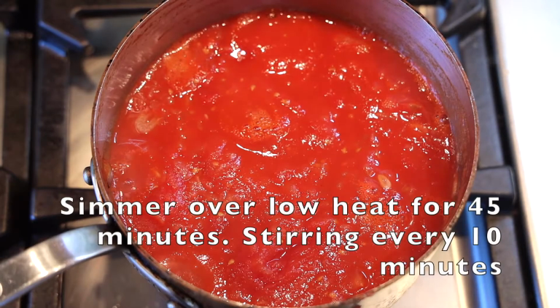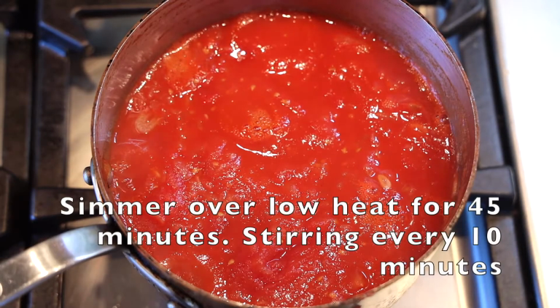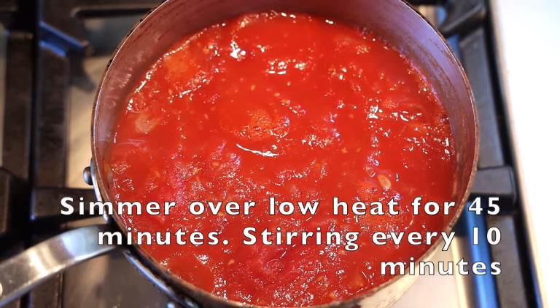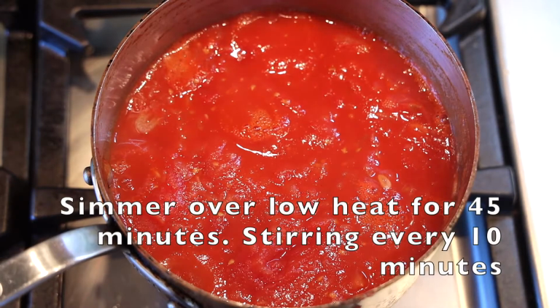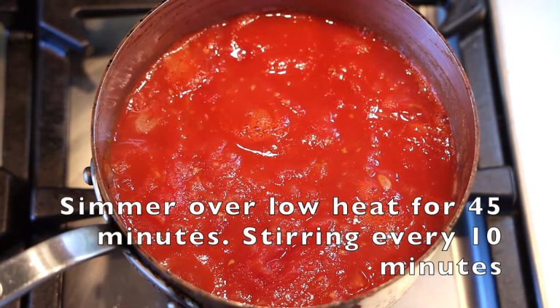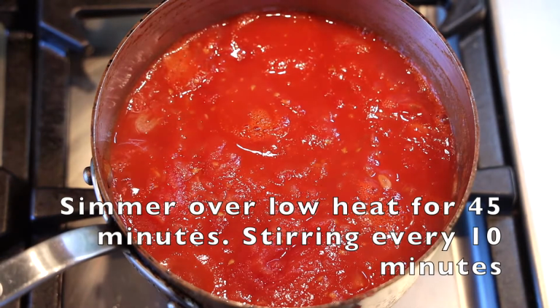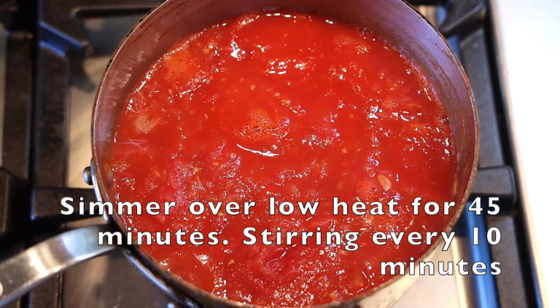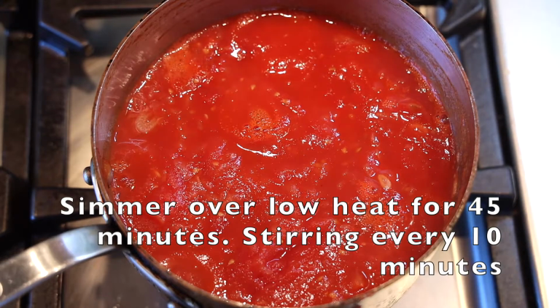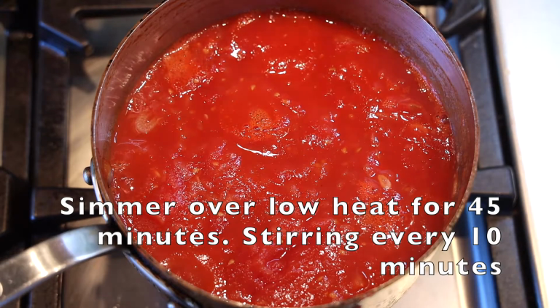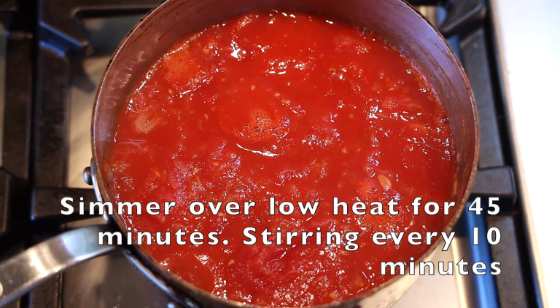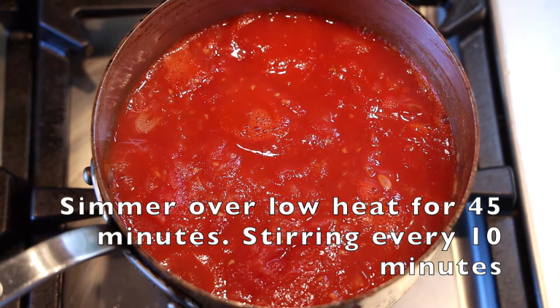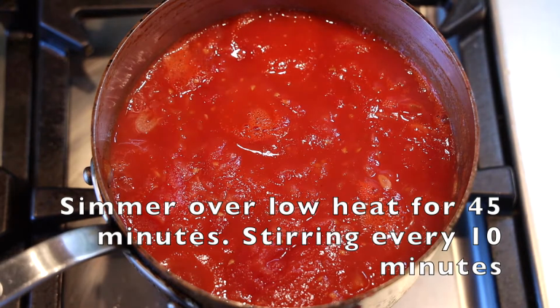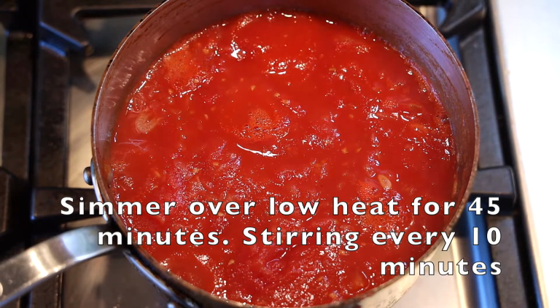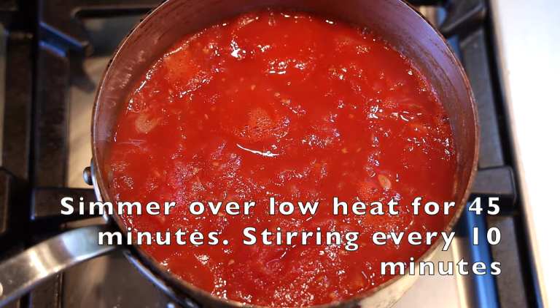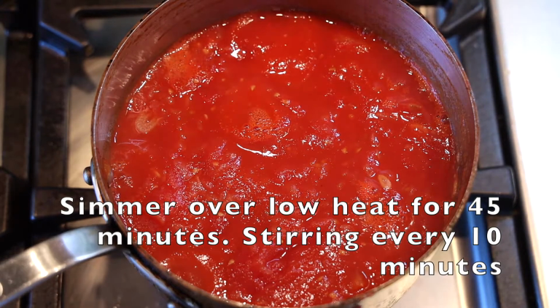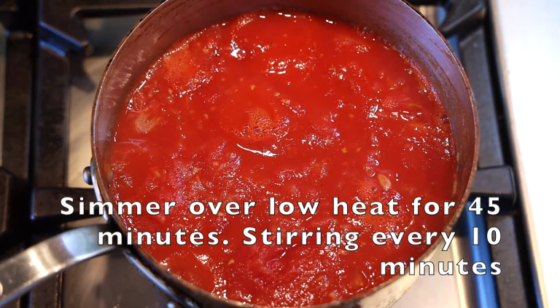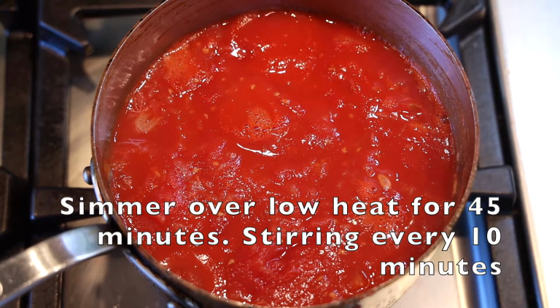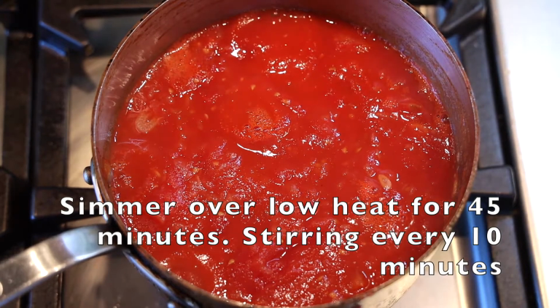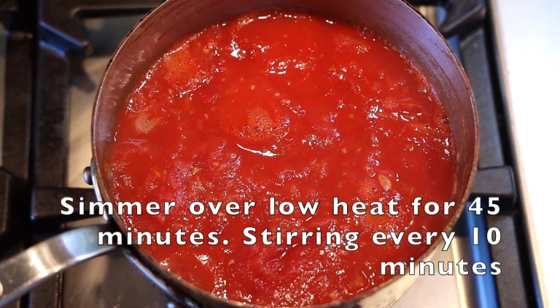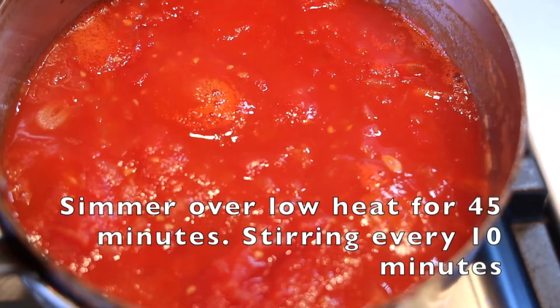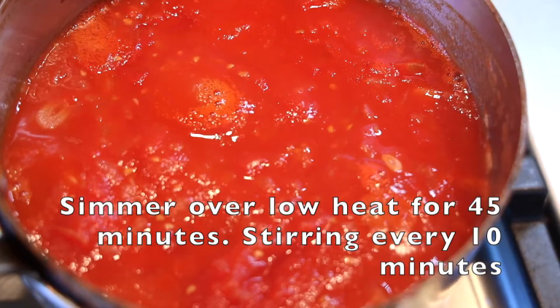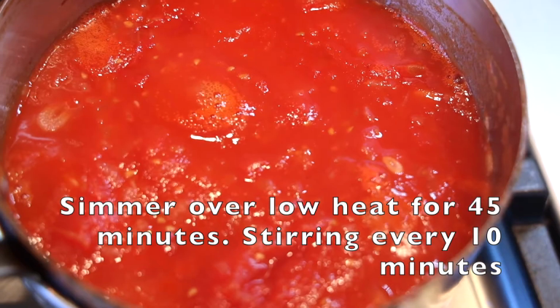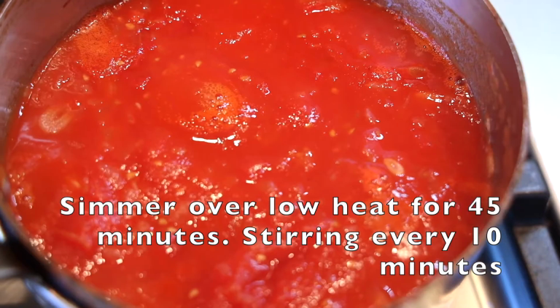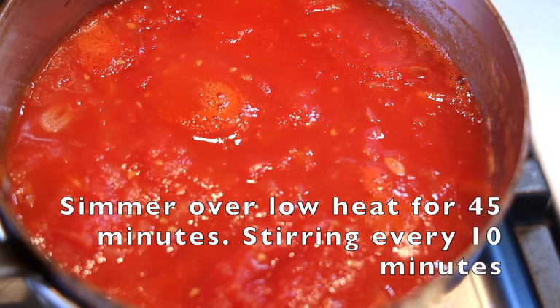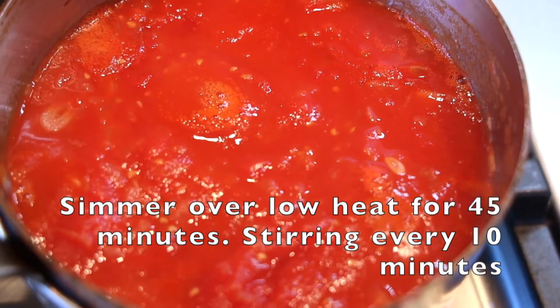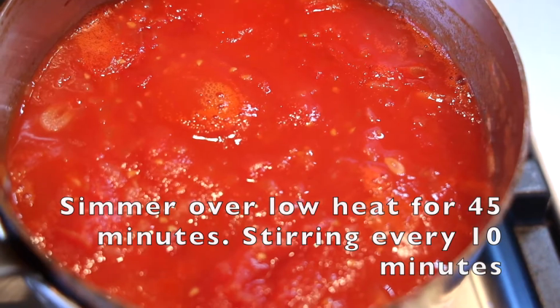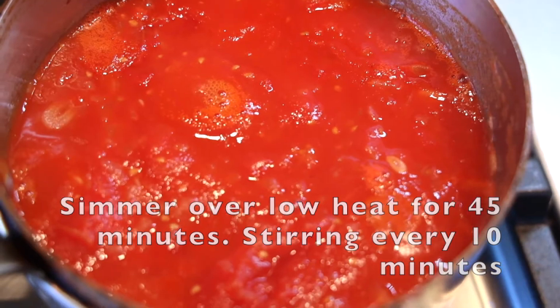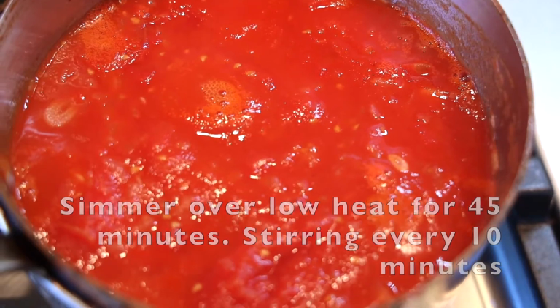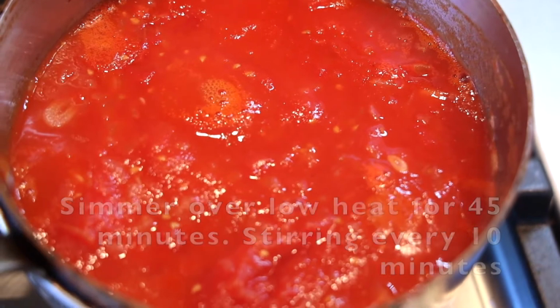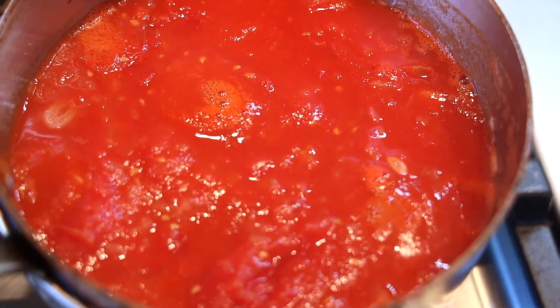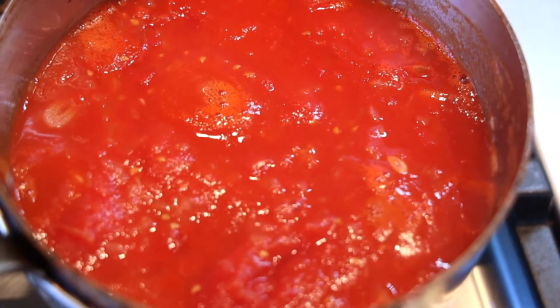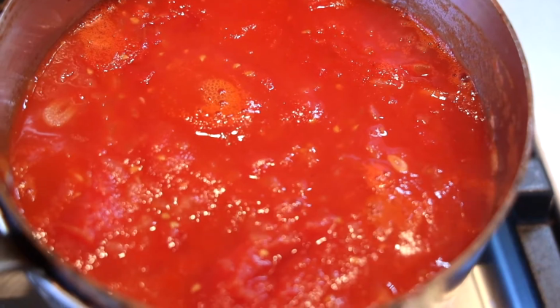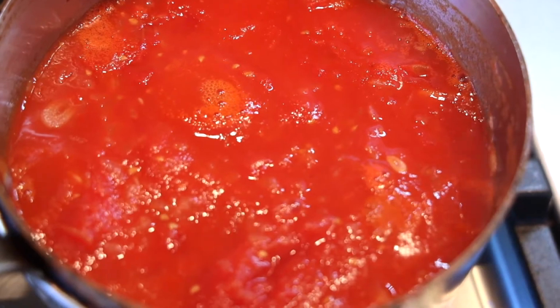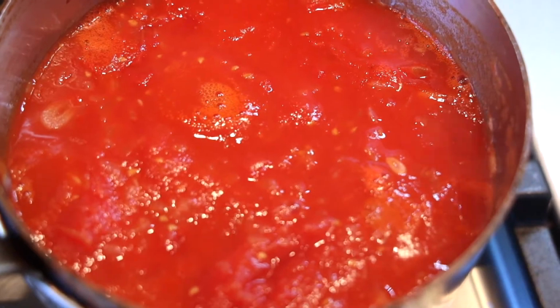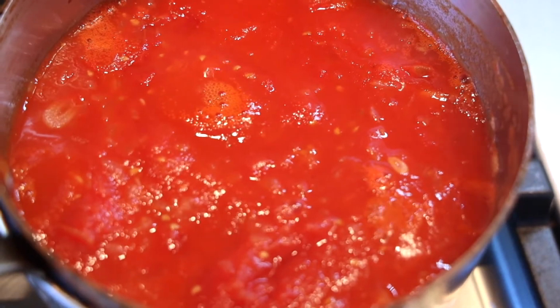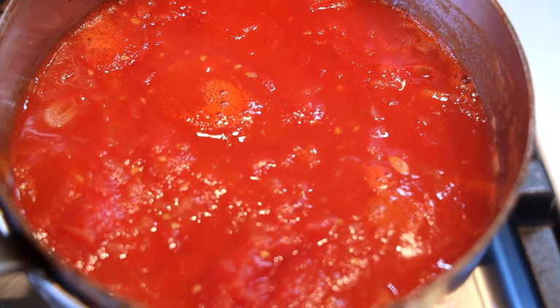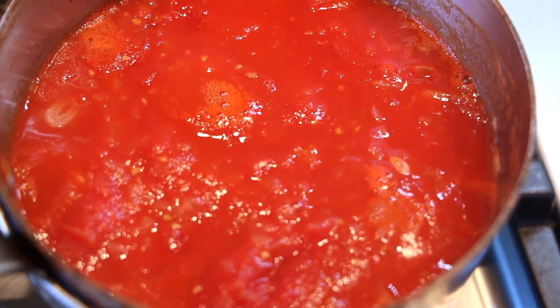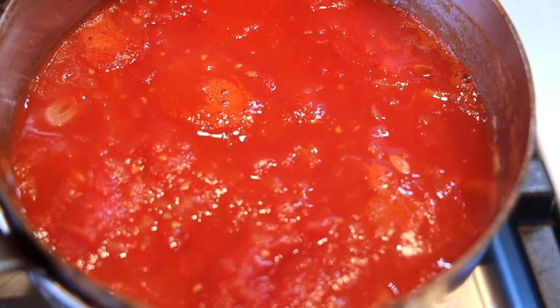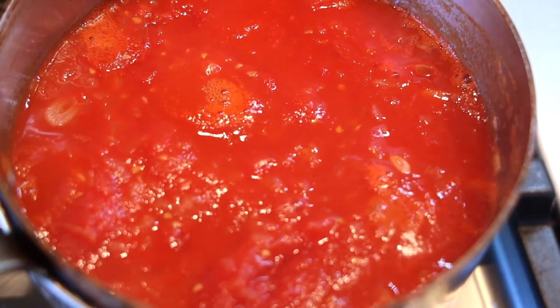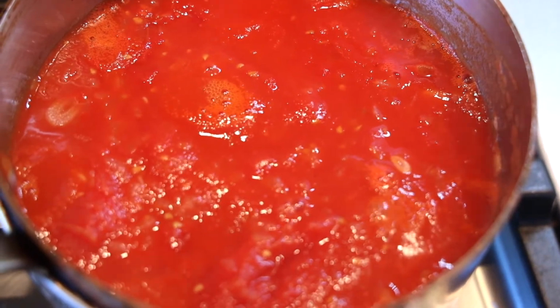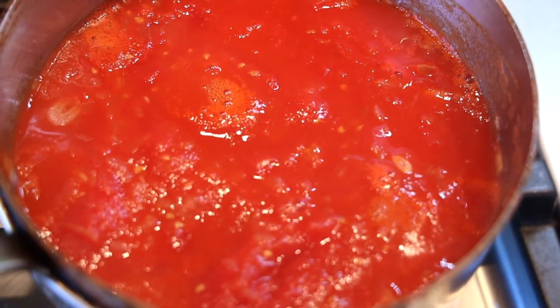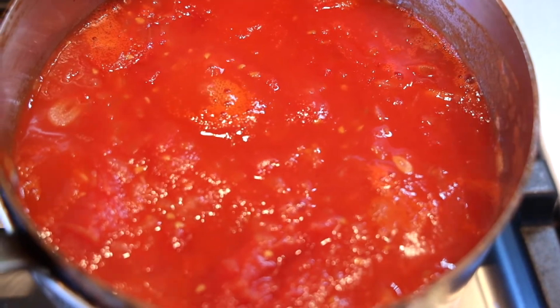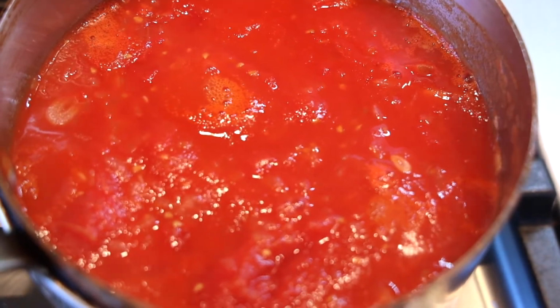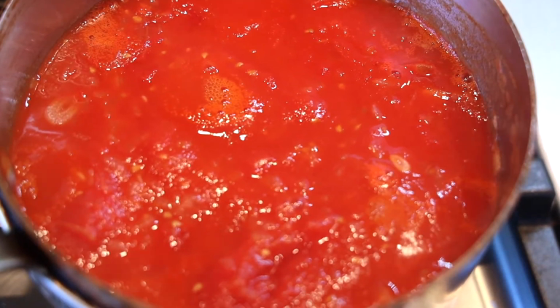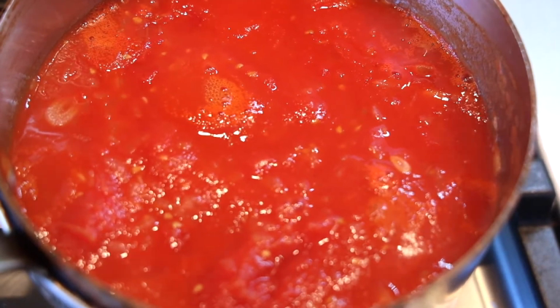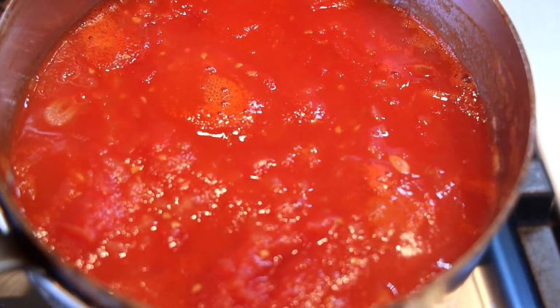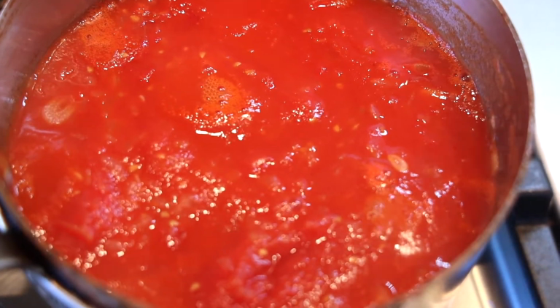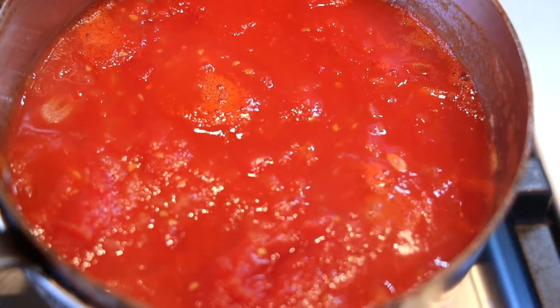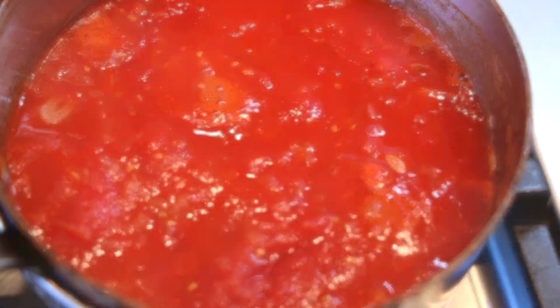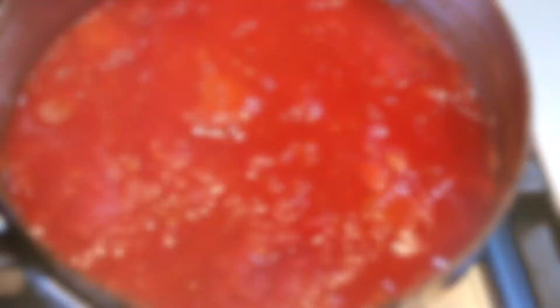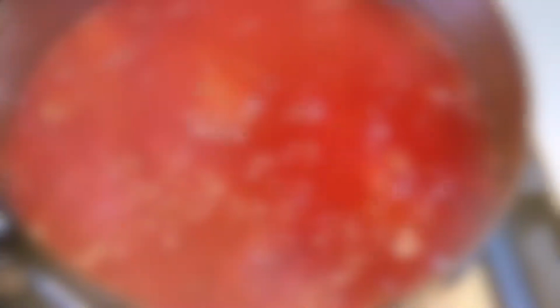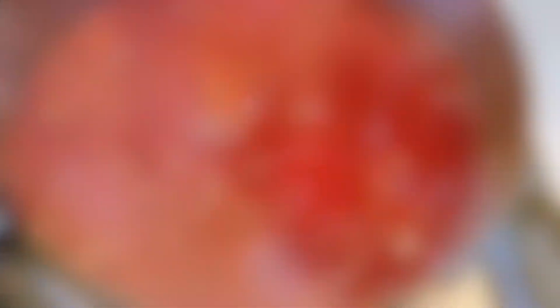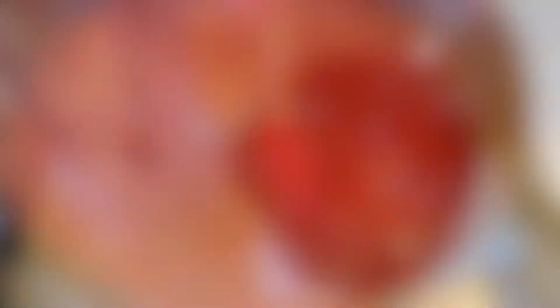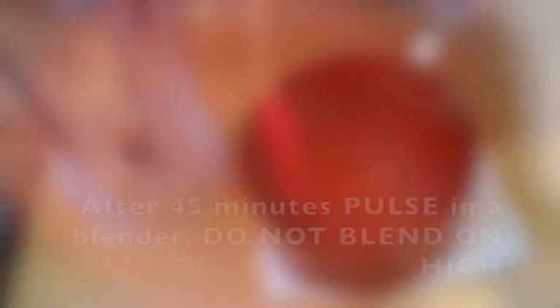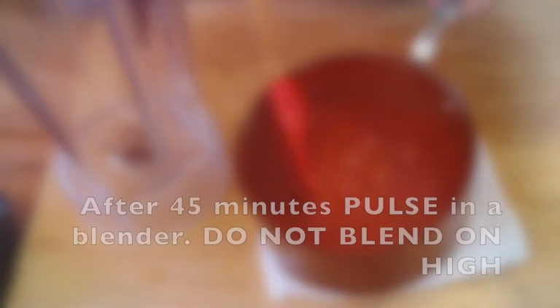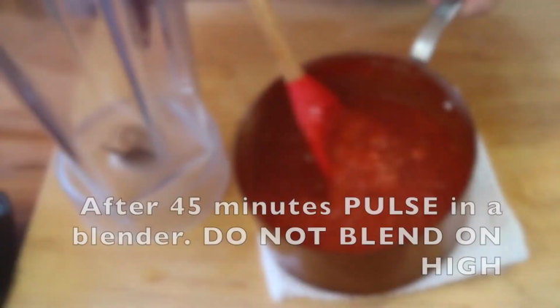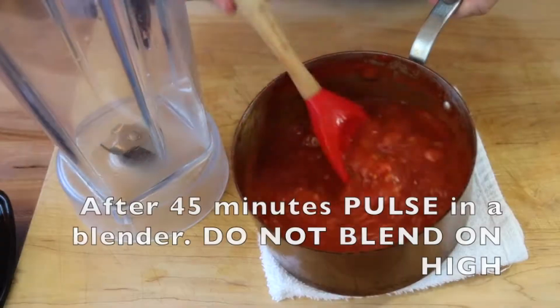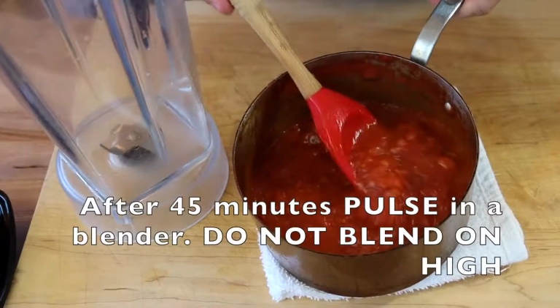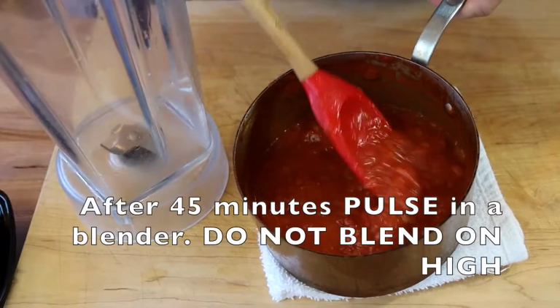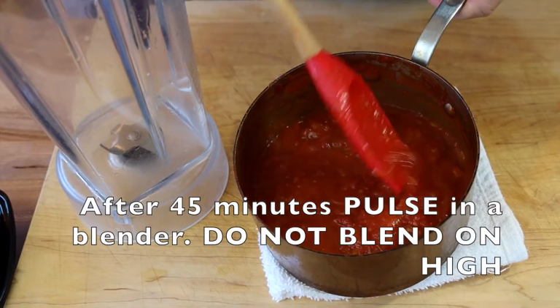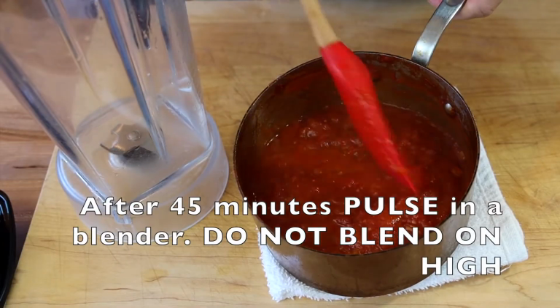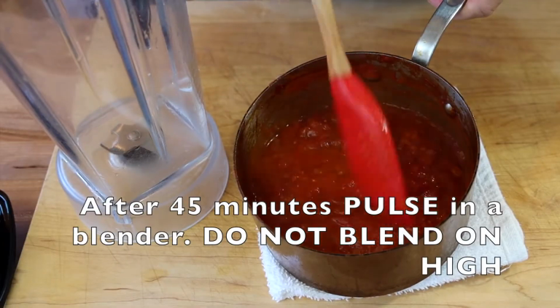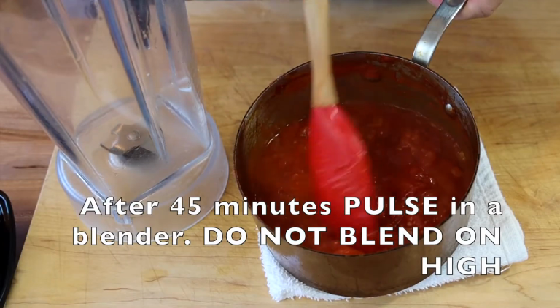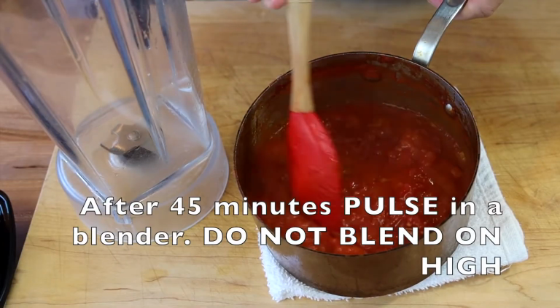Very low and slow. Make sure you're stirring every five to ten minutes to make sure that bottom doesn't scorch, and then we're blending it.